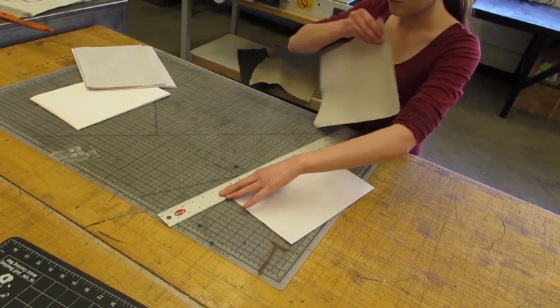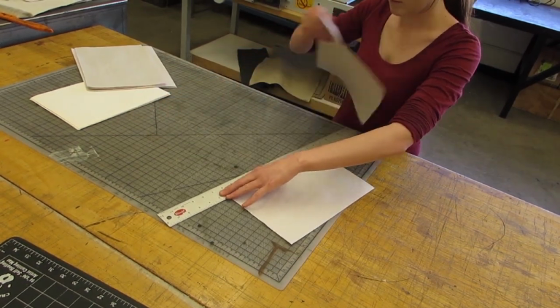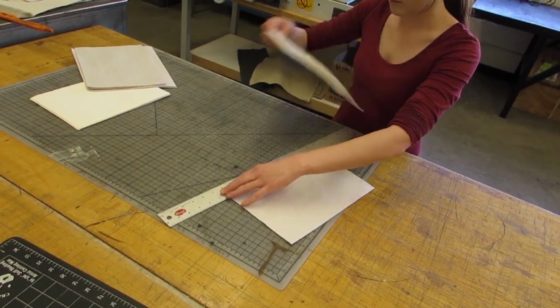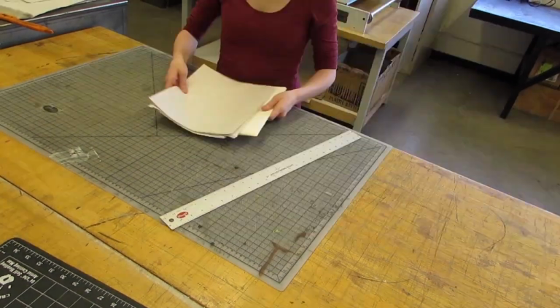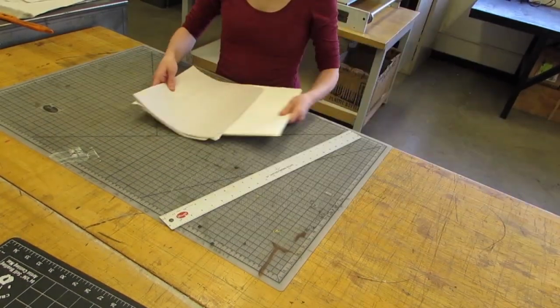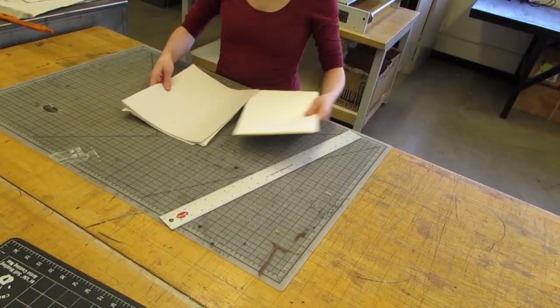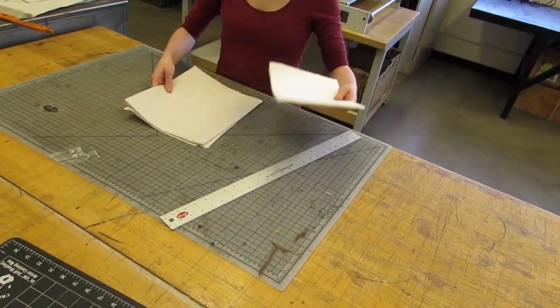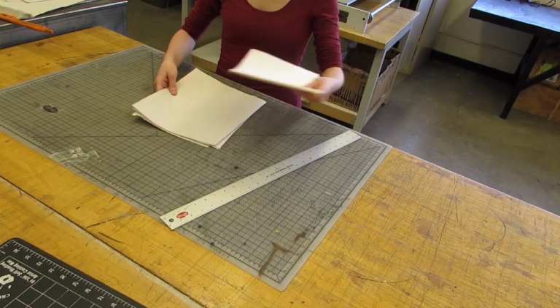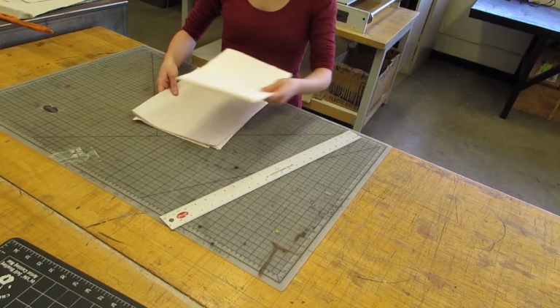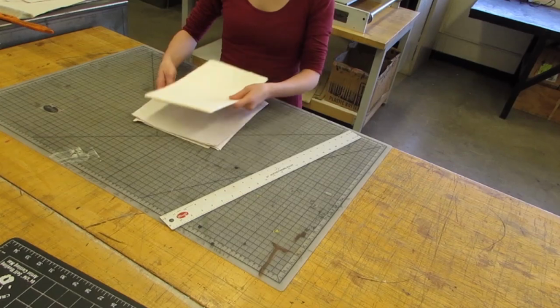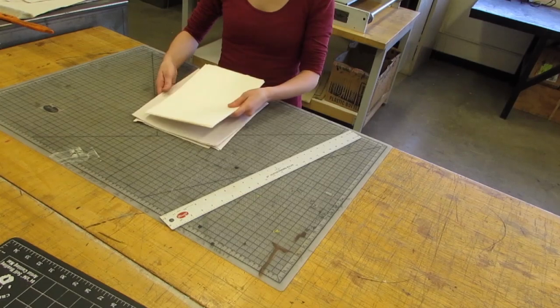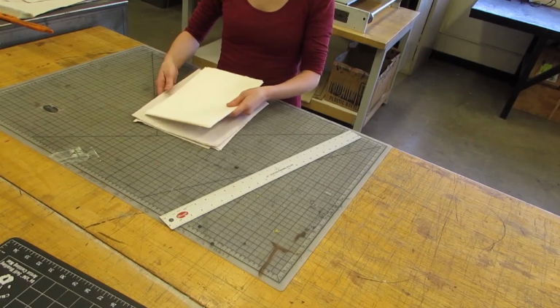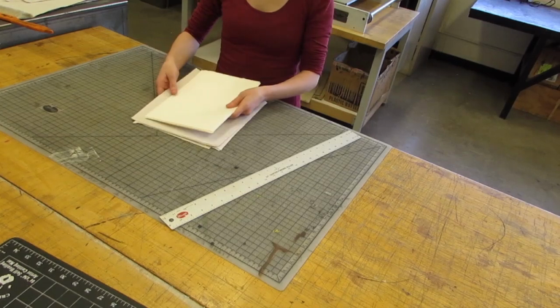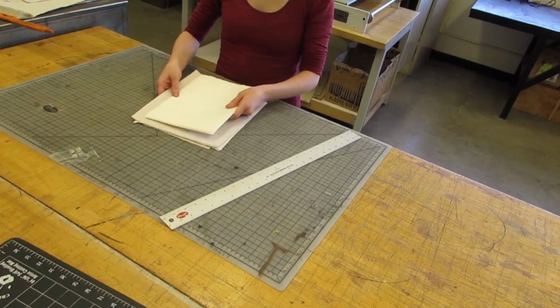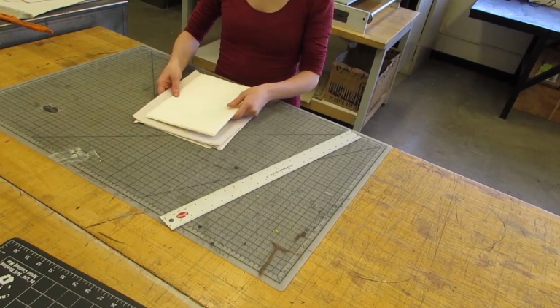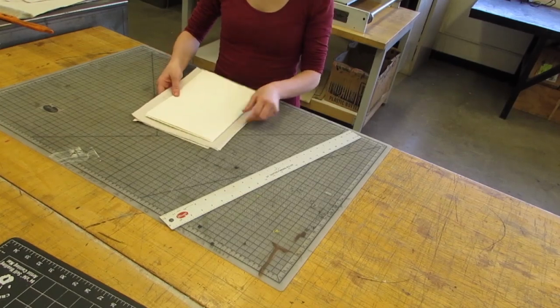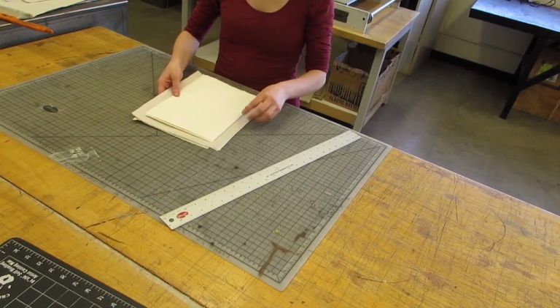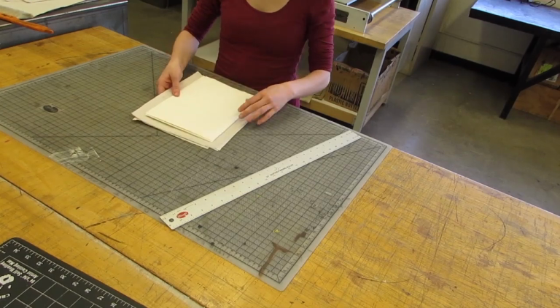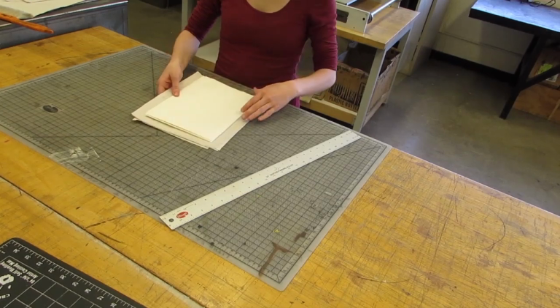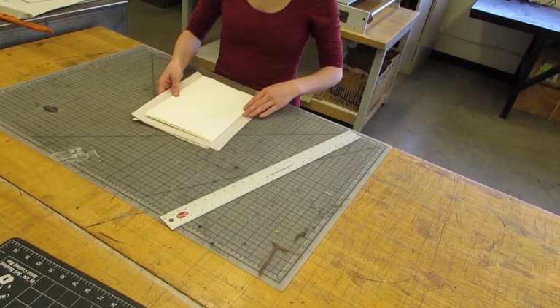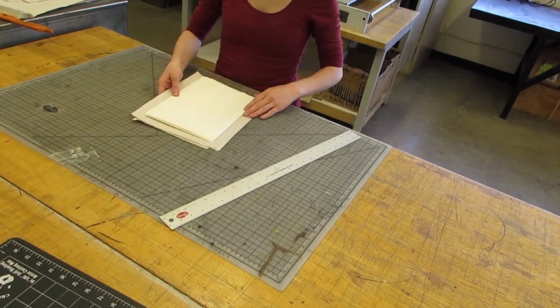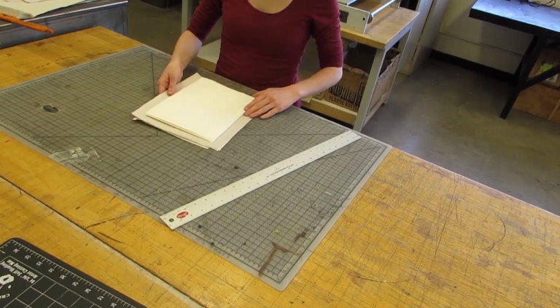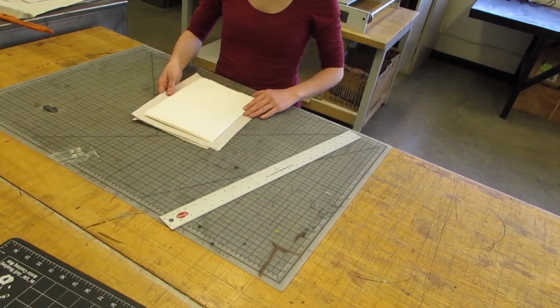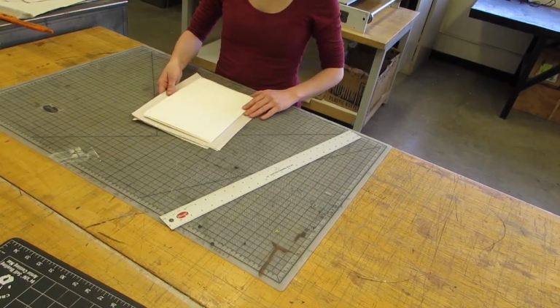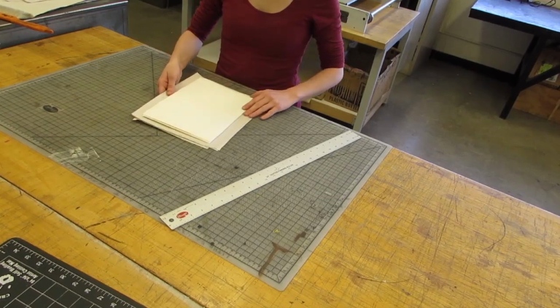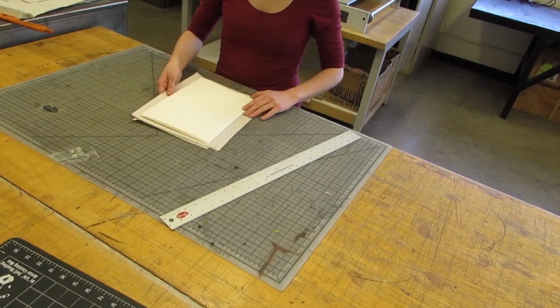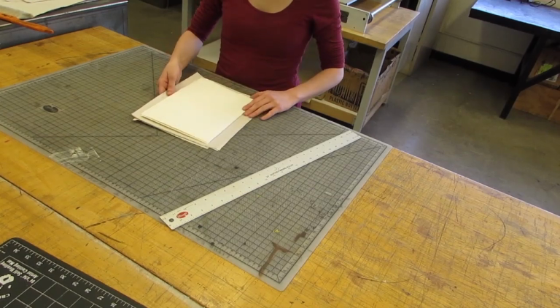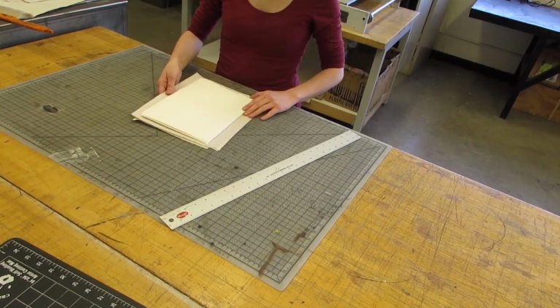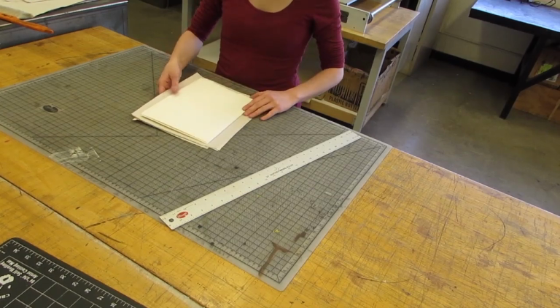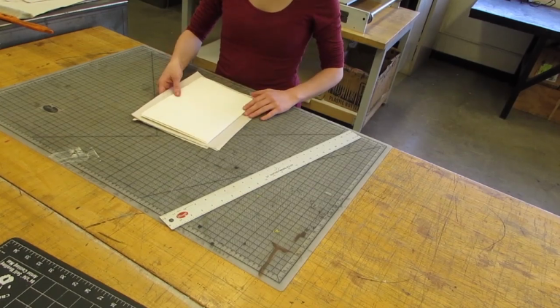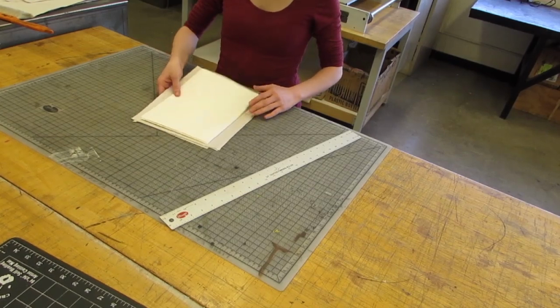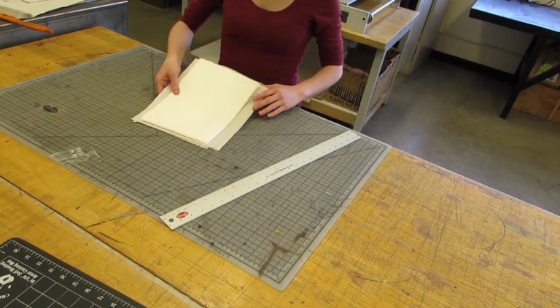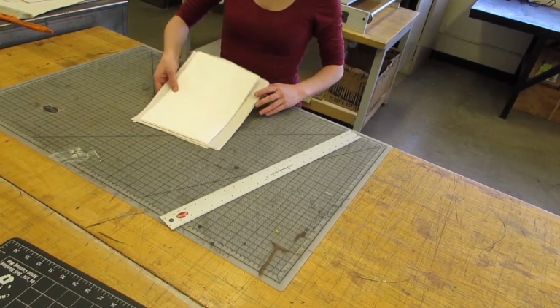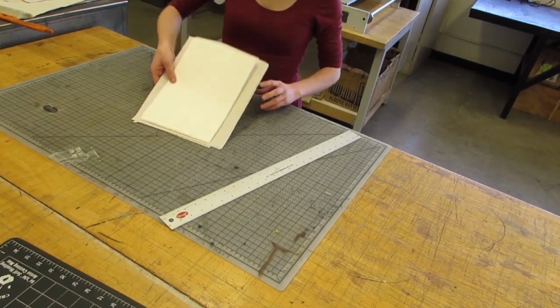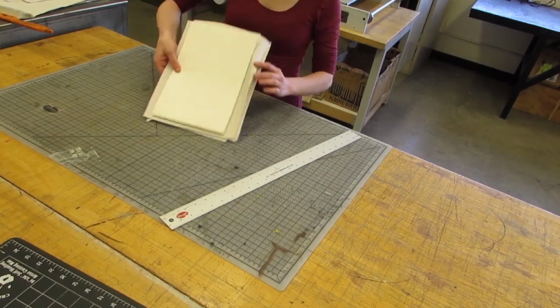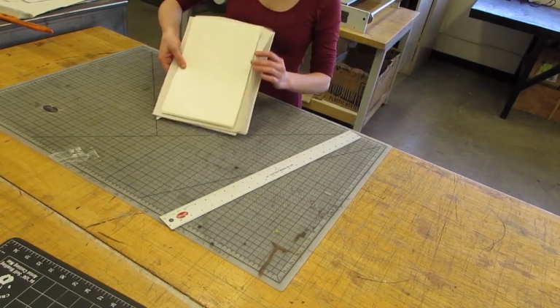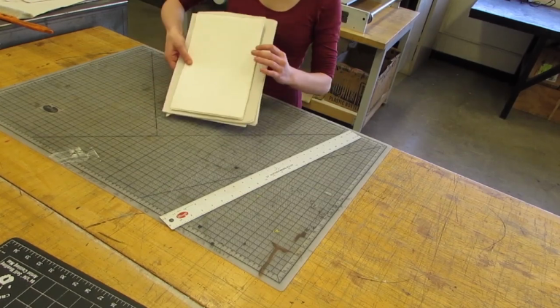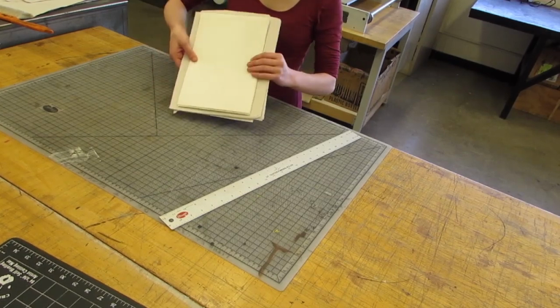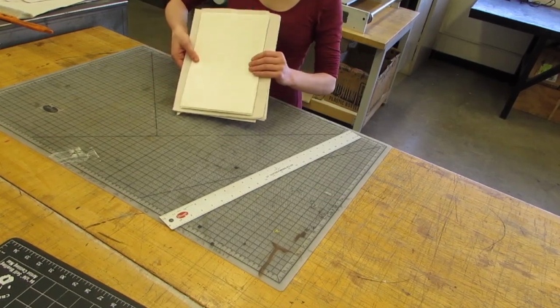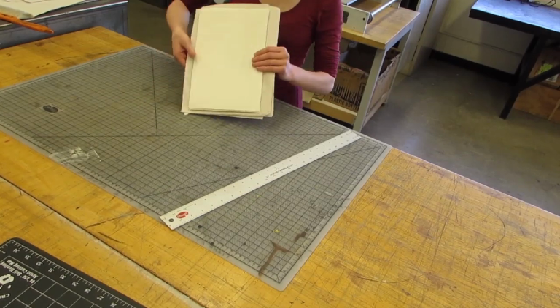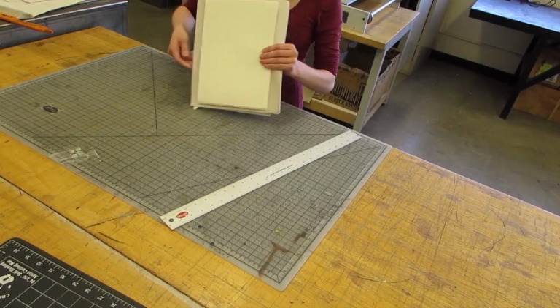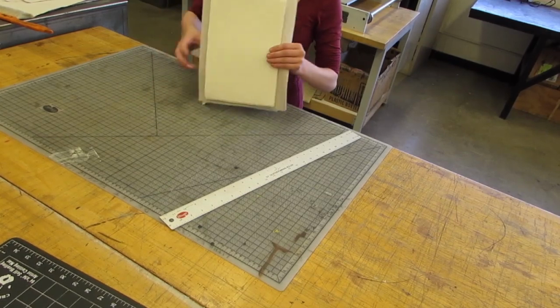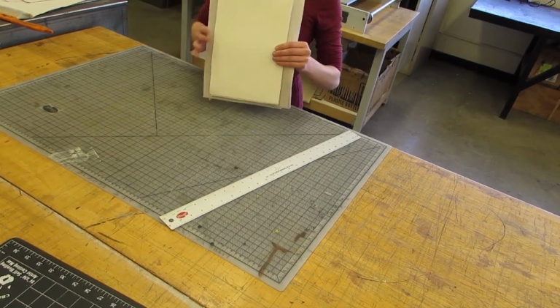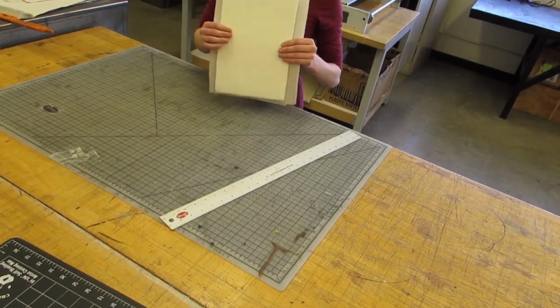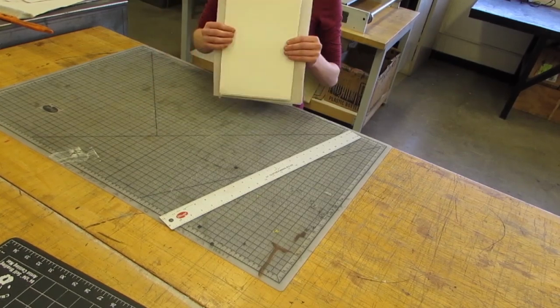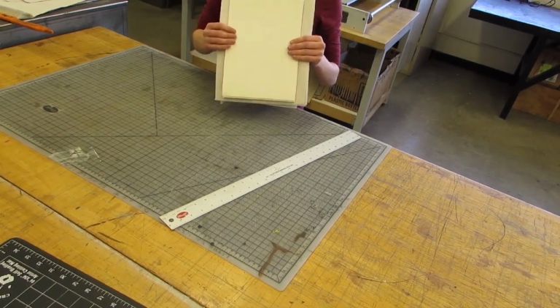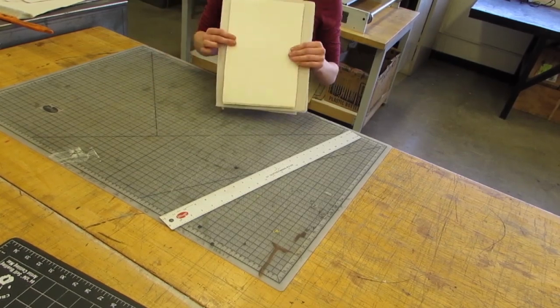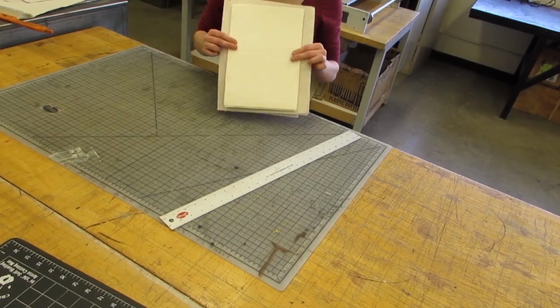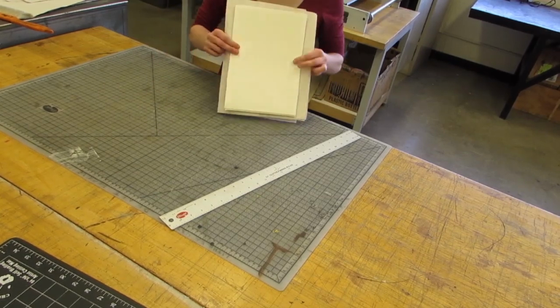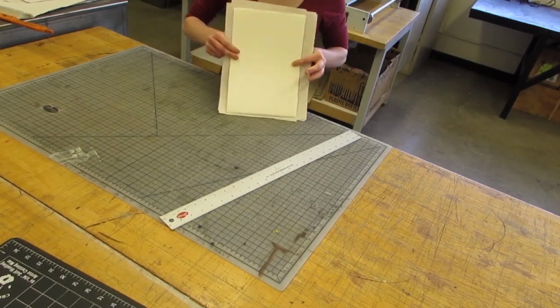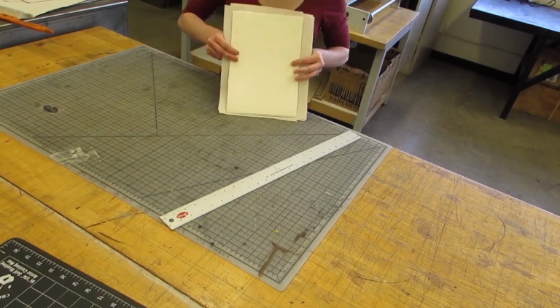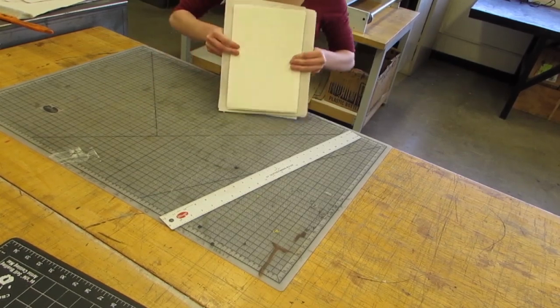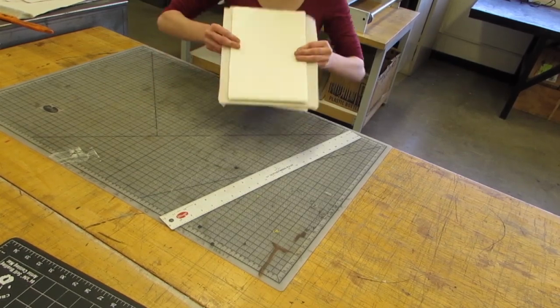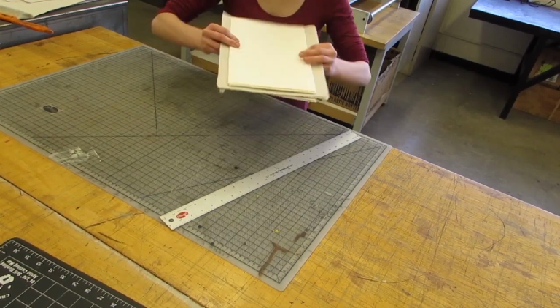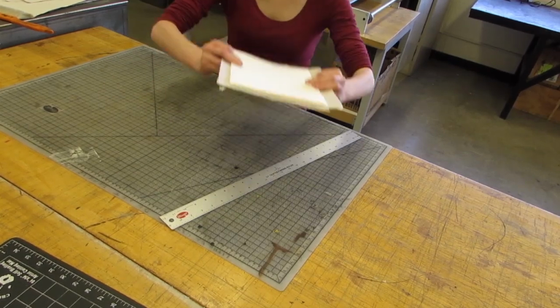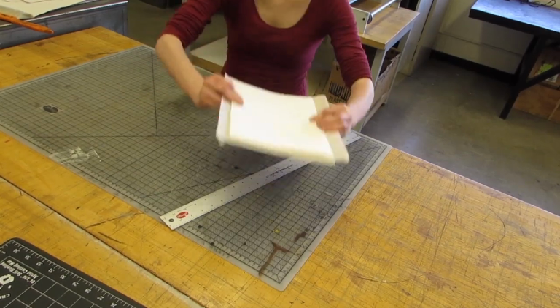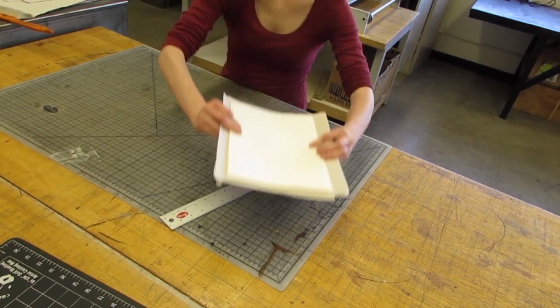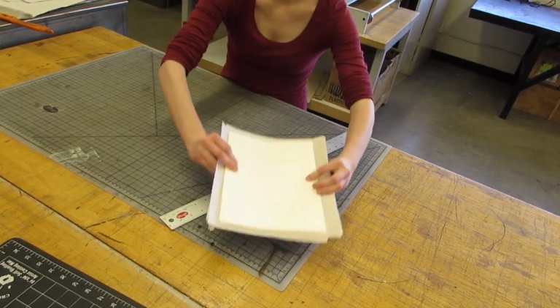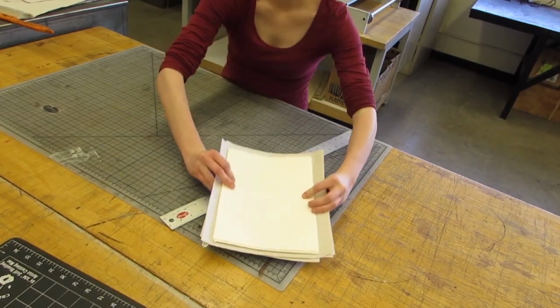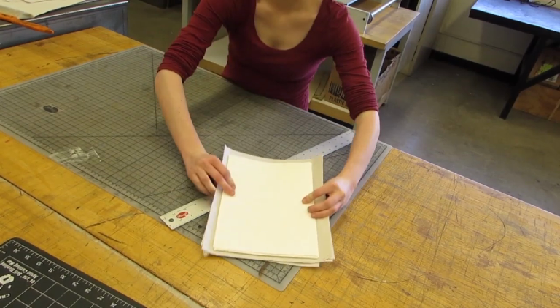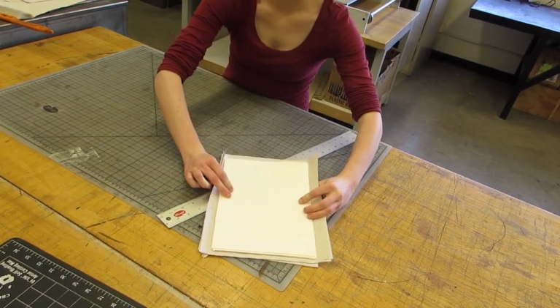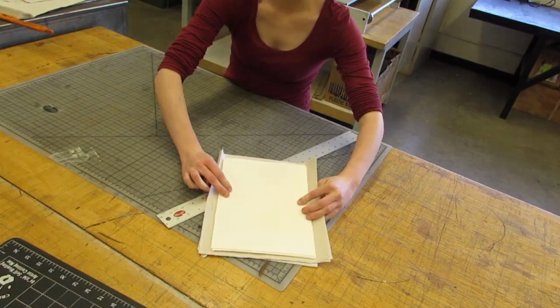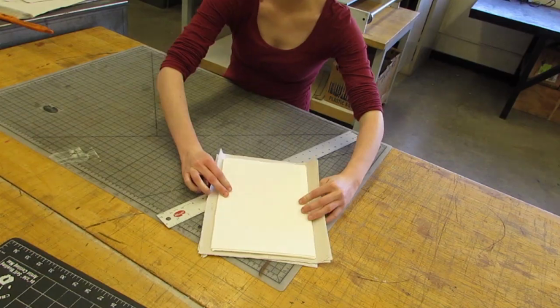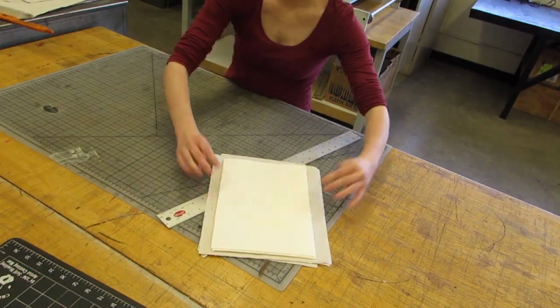You want the printing paper to be smaller than the pronto plate, and you want the newsprint paper to be bigger than the paper and the pronto plate.